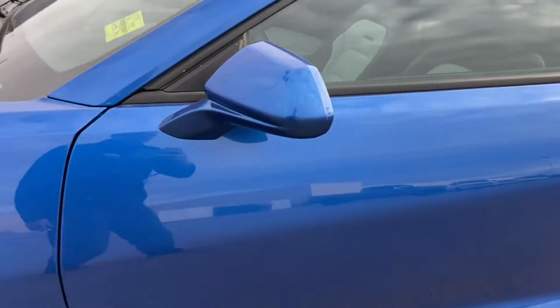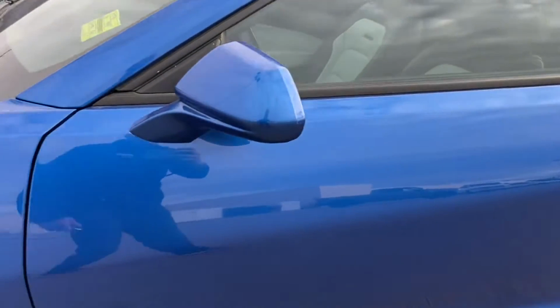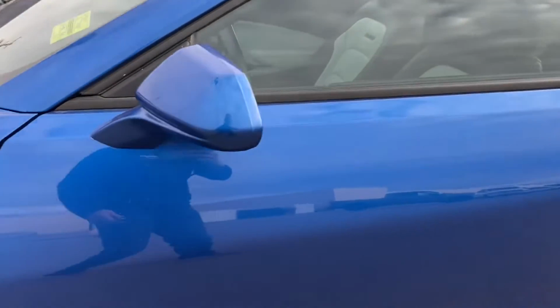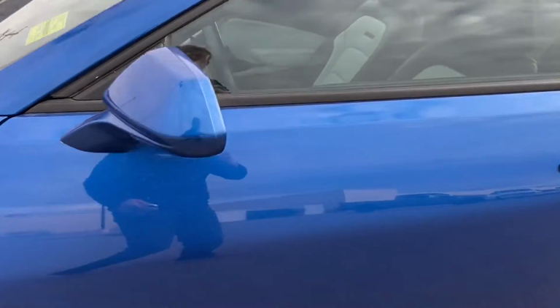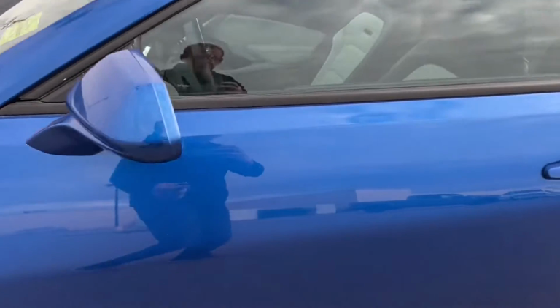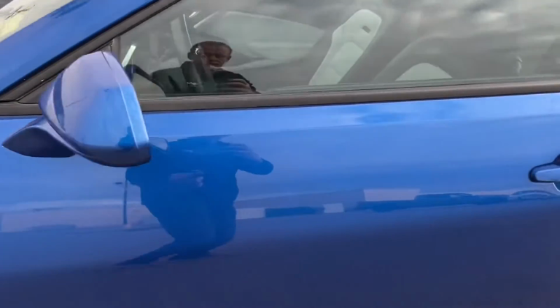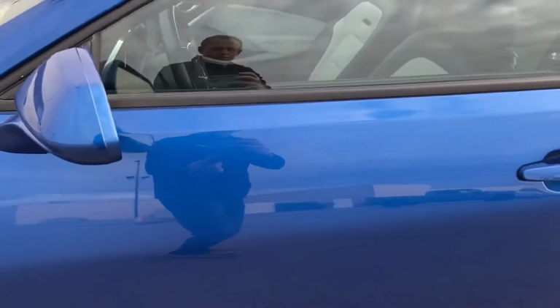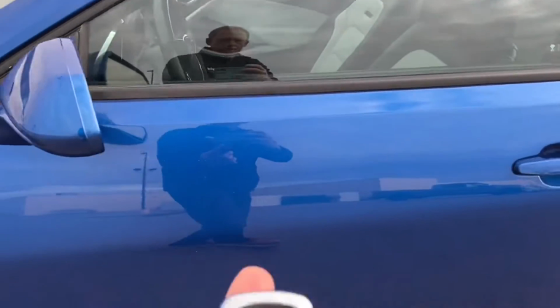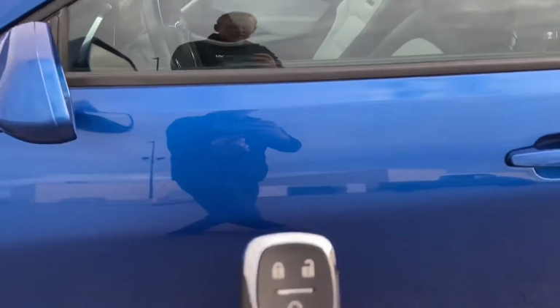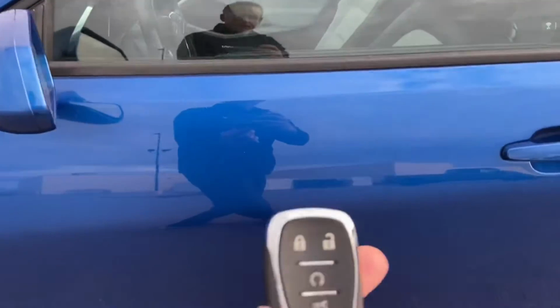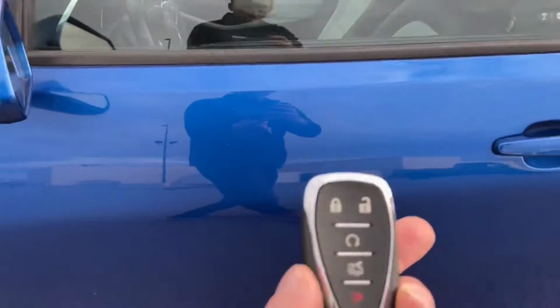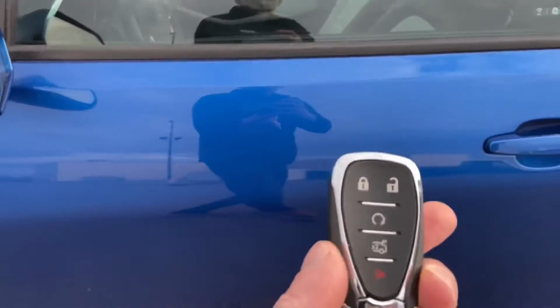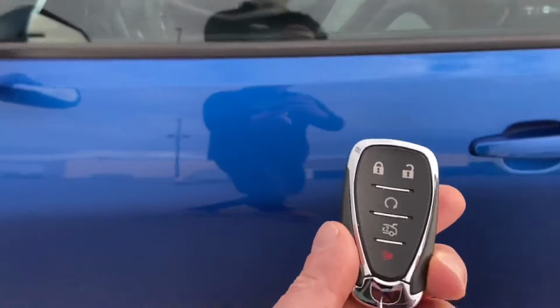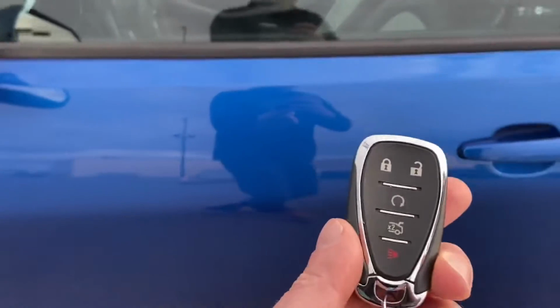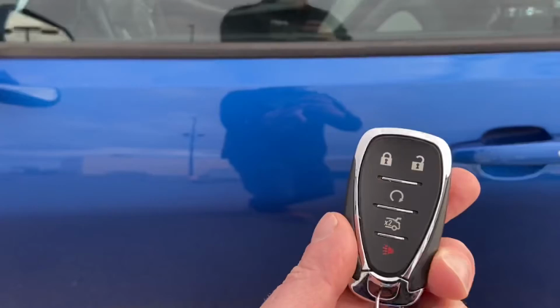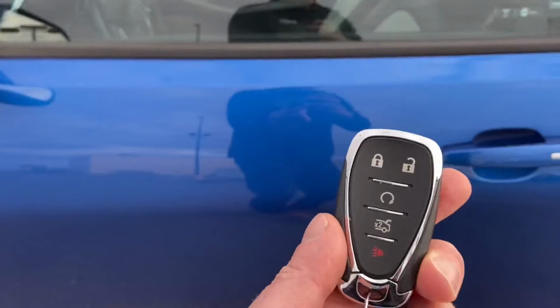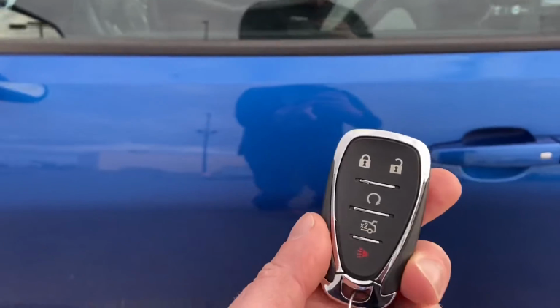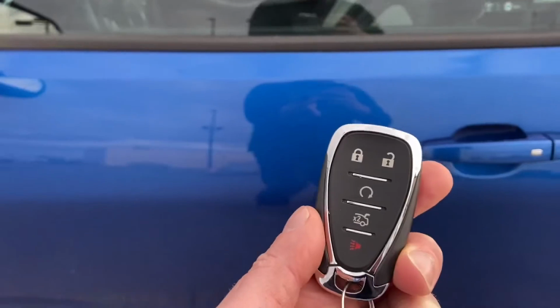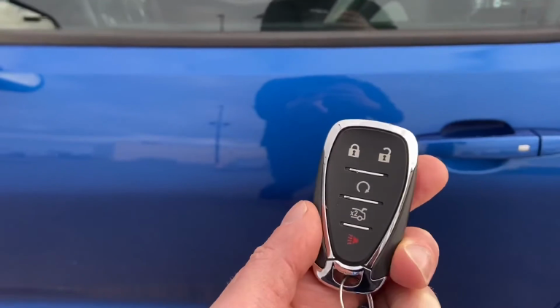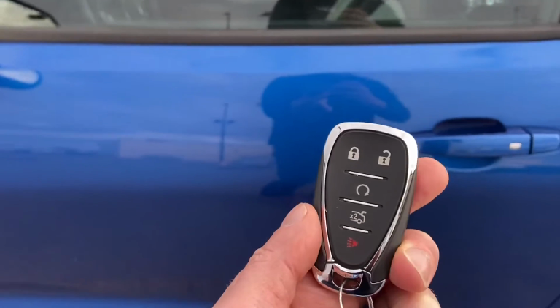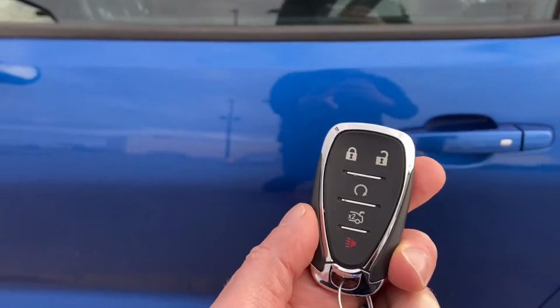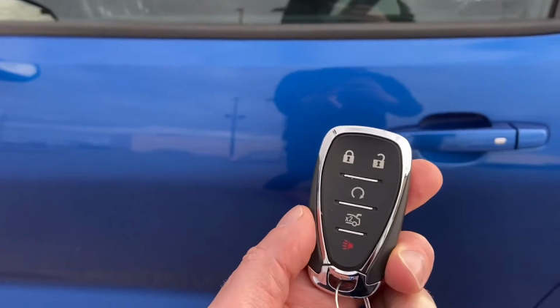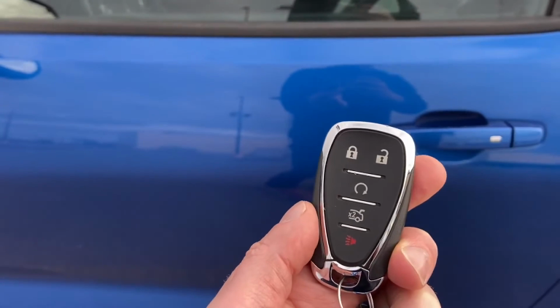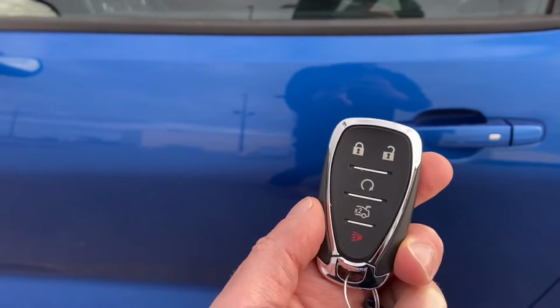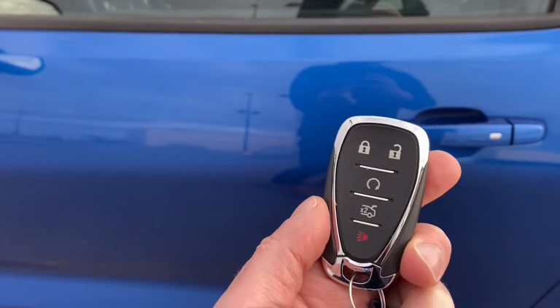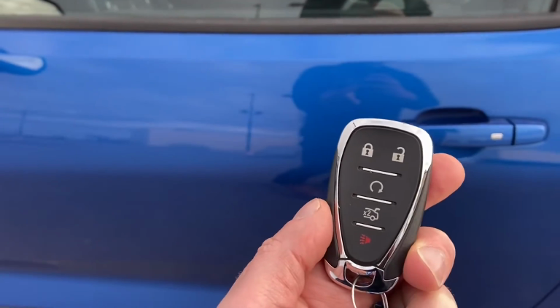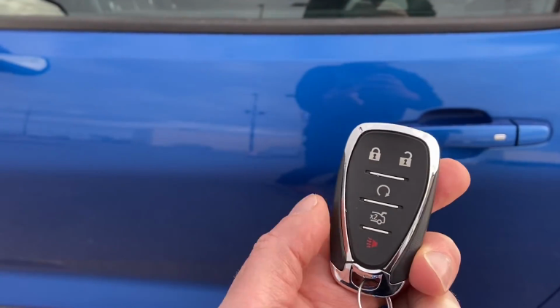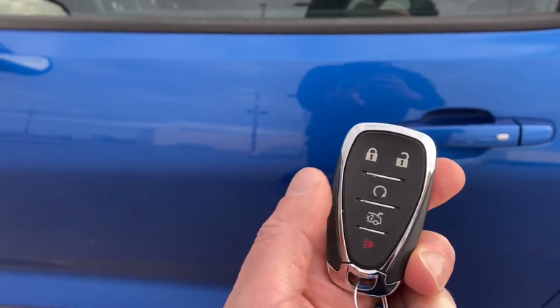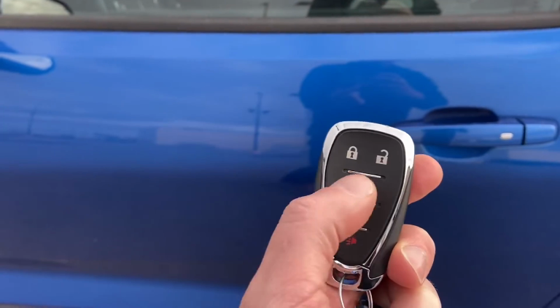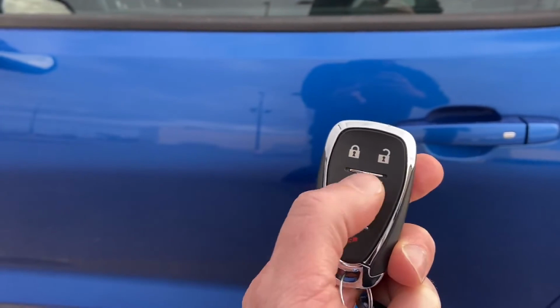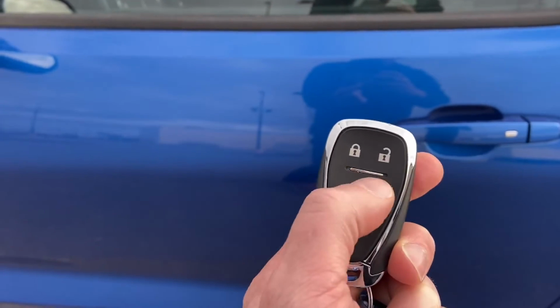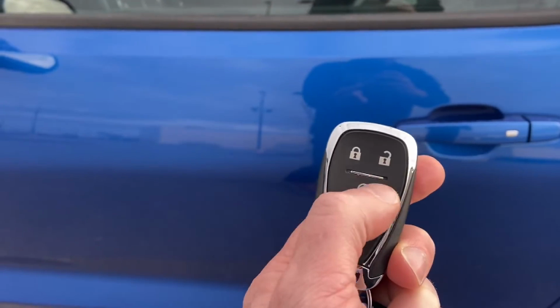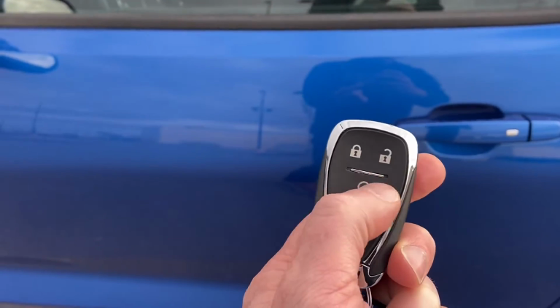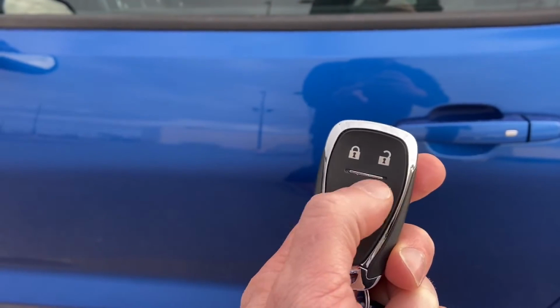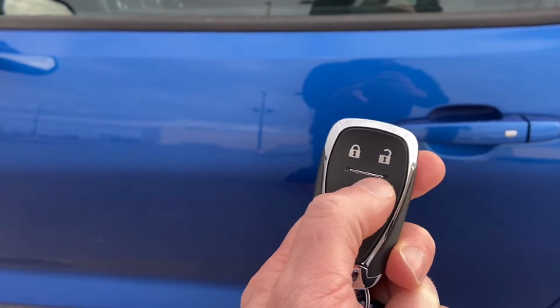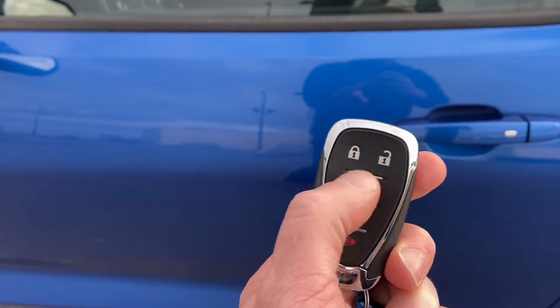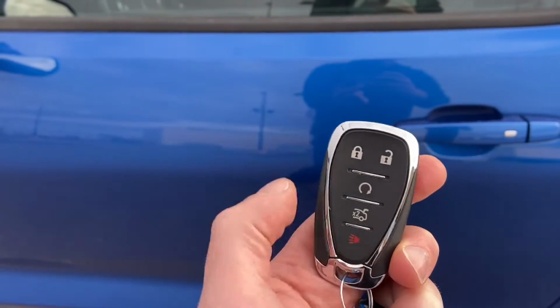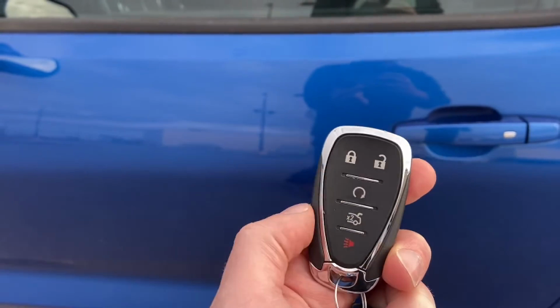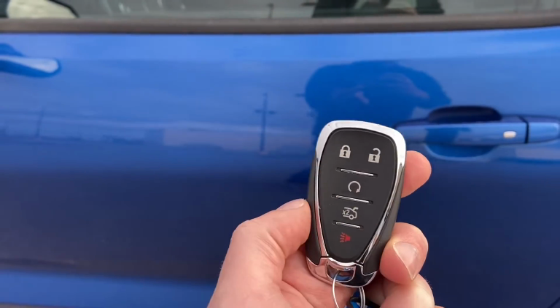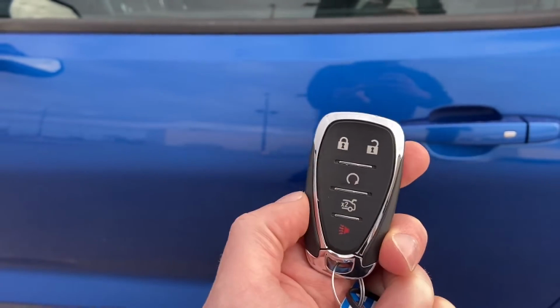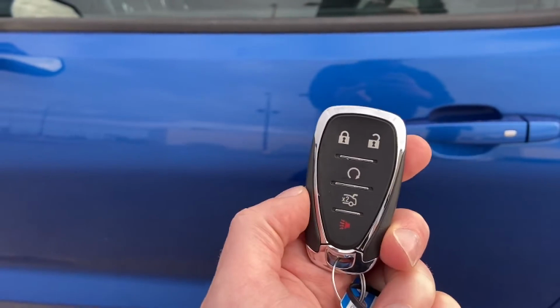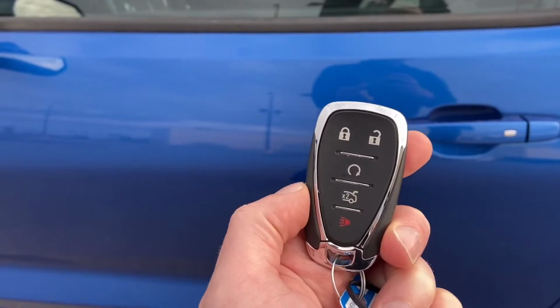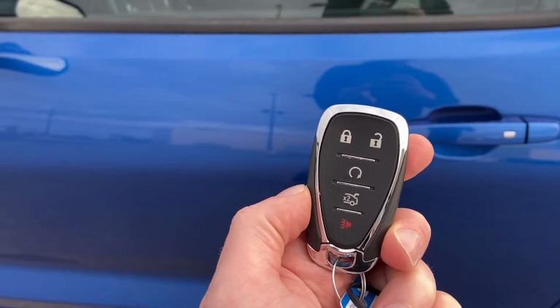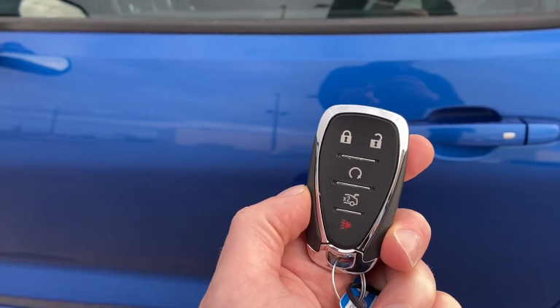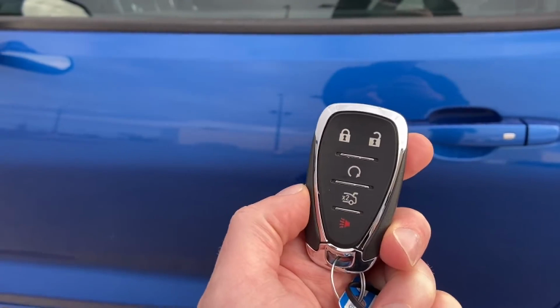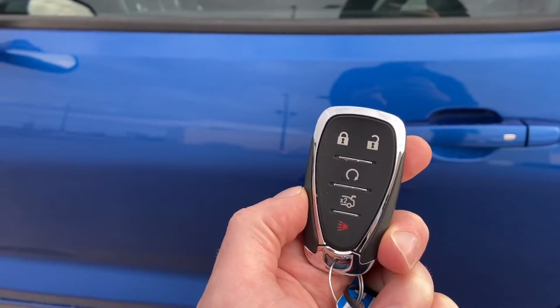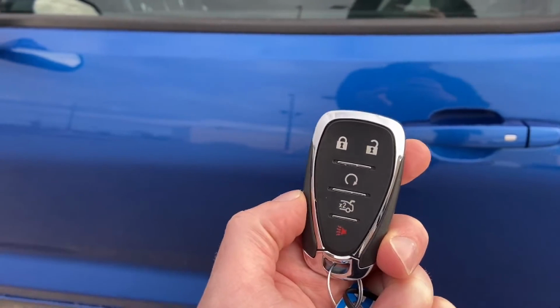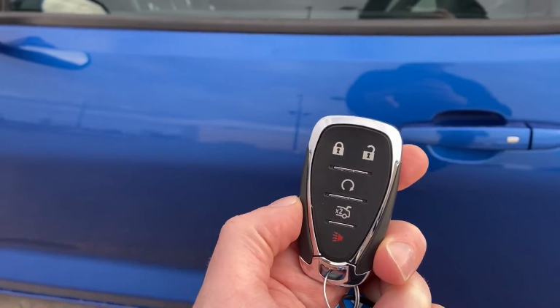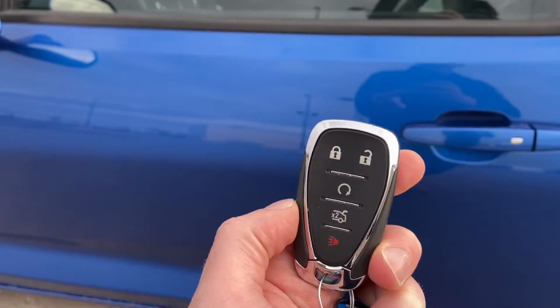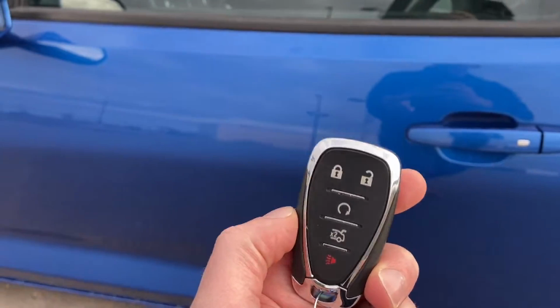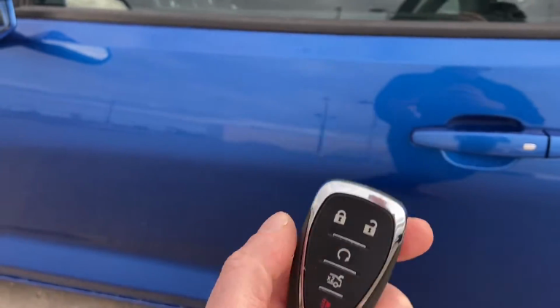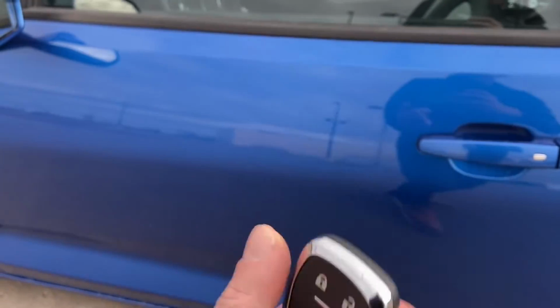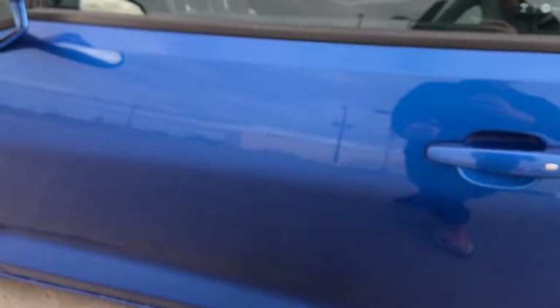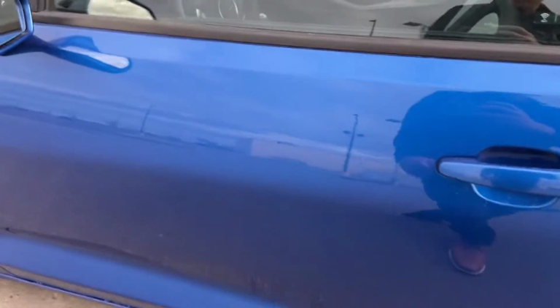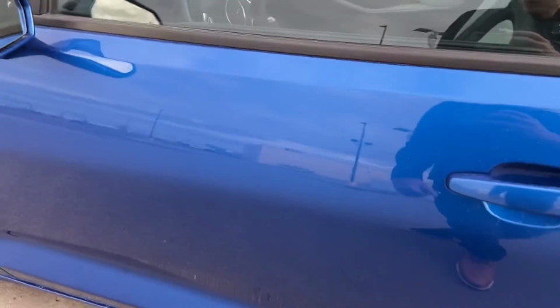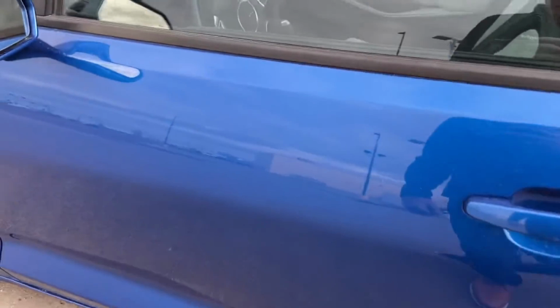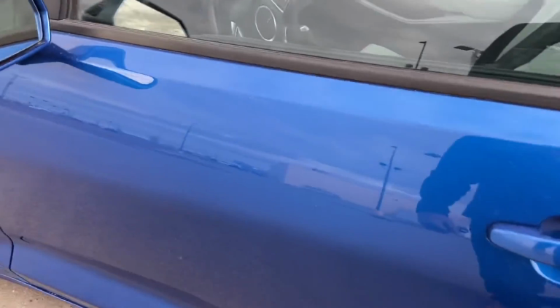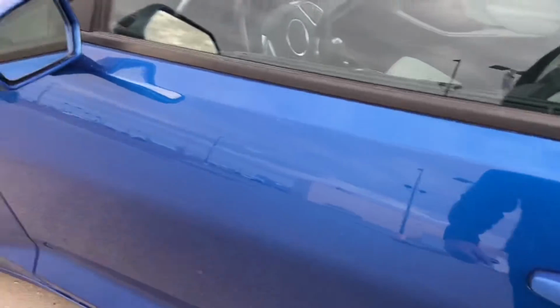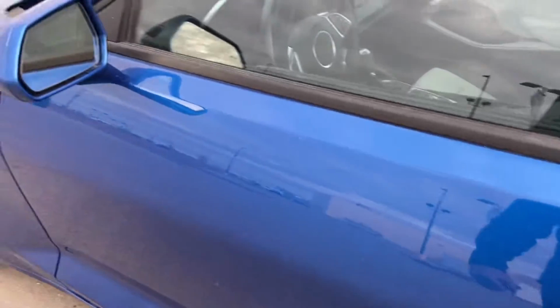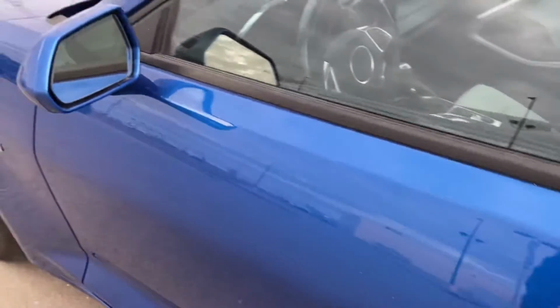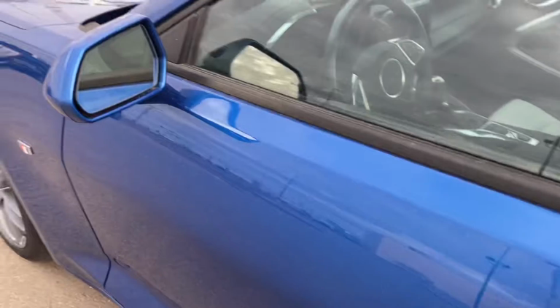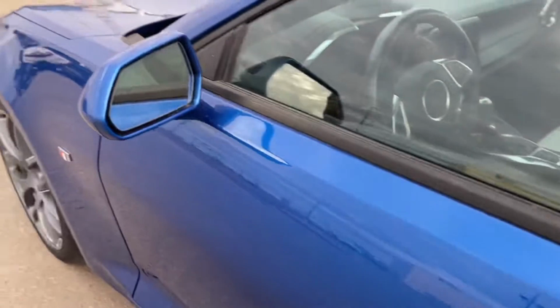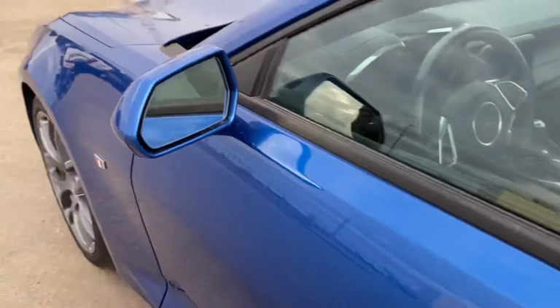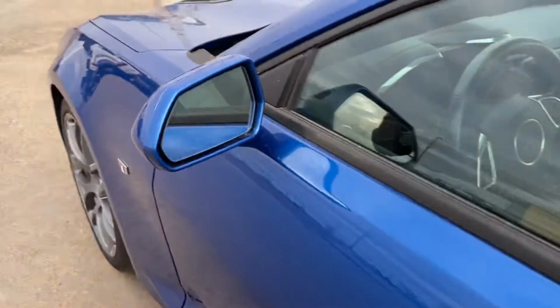Now the vehicle does come with keyless entry and push button start. You've also got command start built into the key fob. We do have both key fobs.